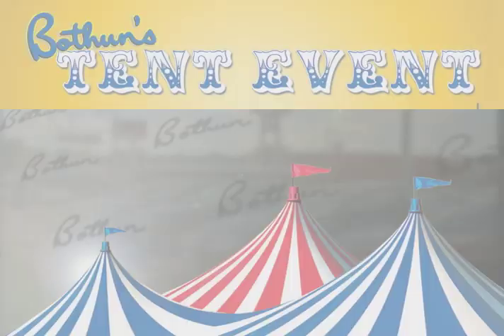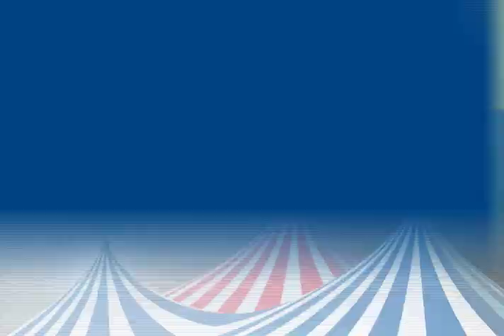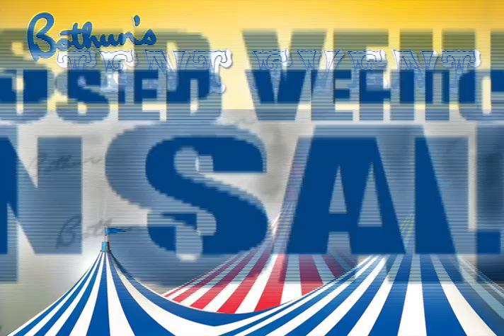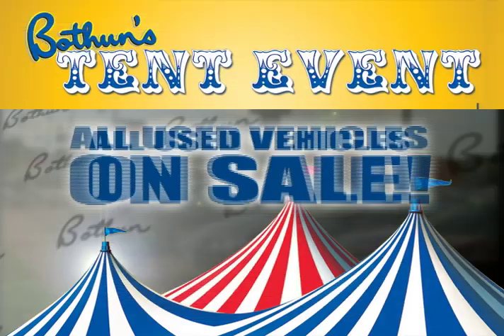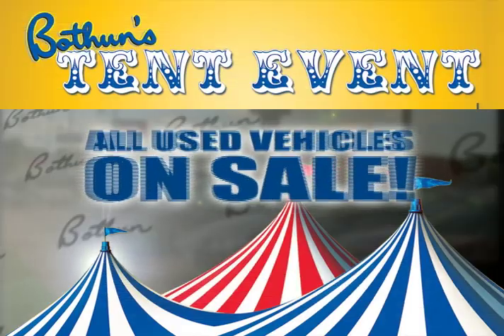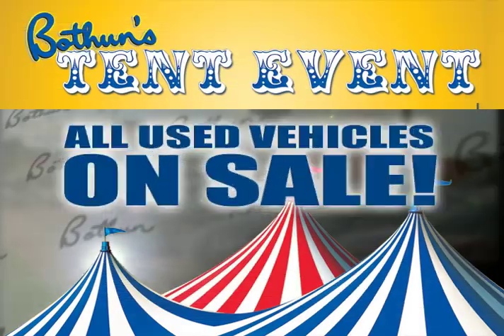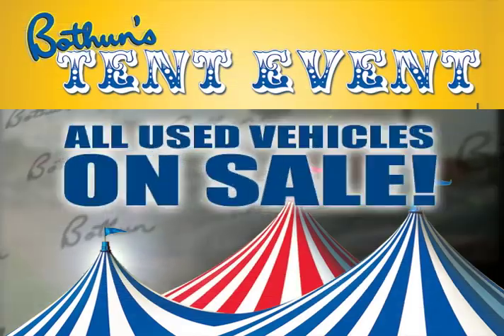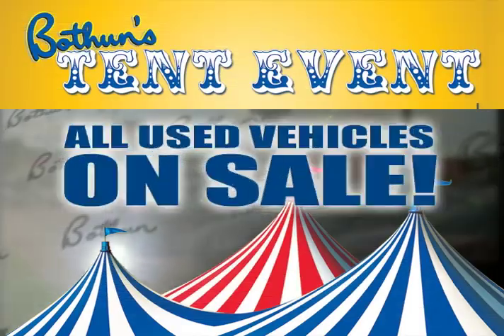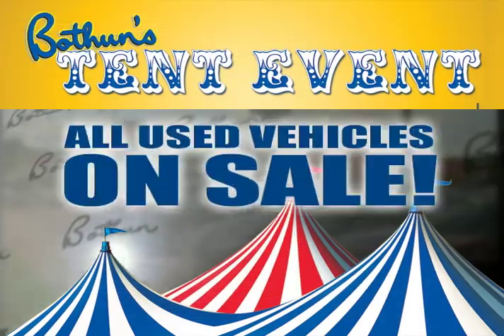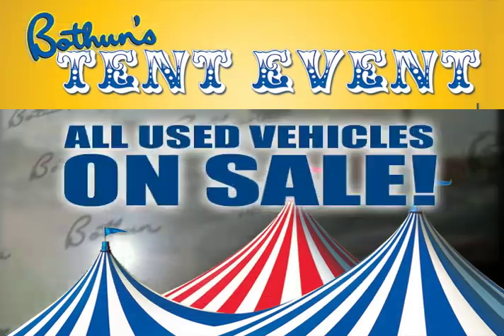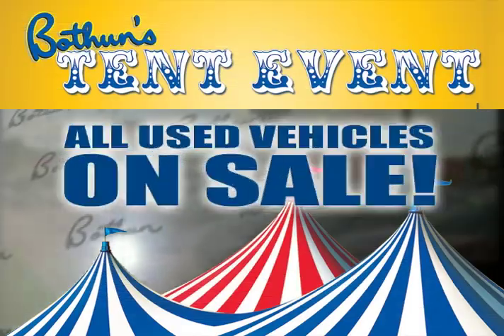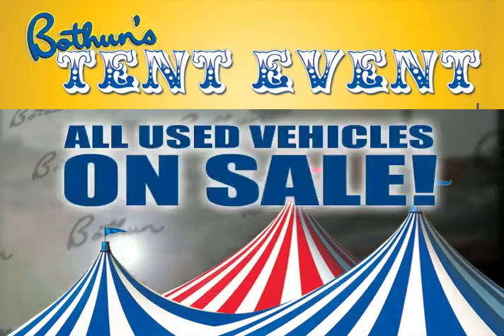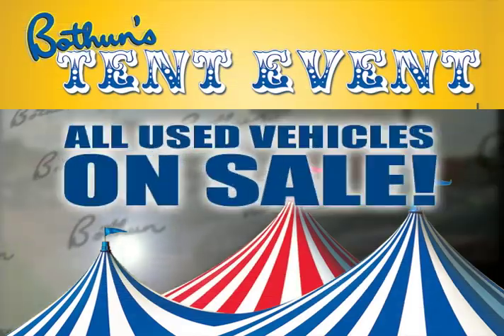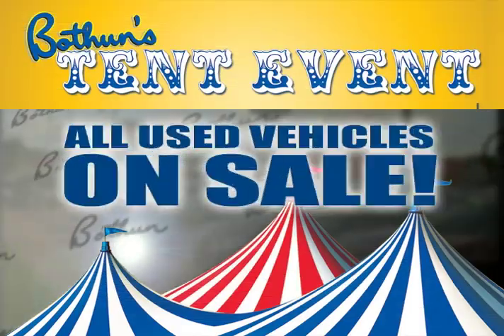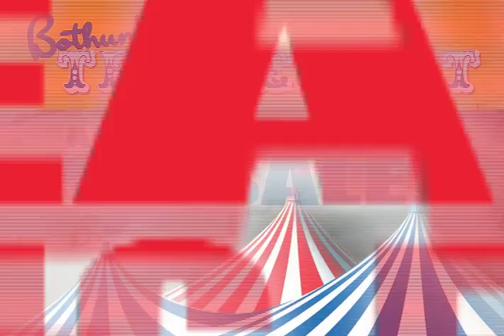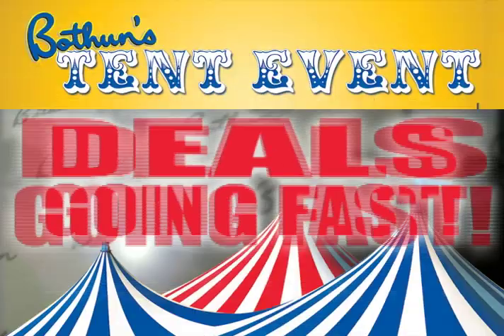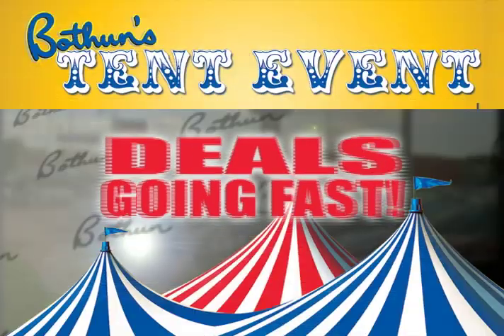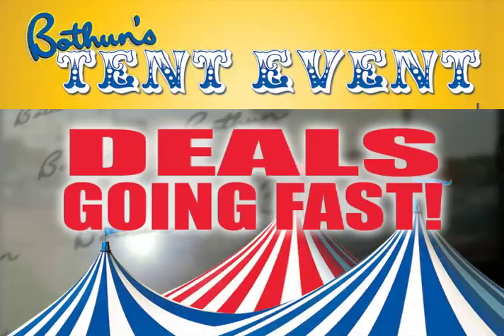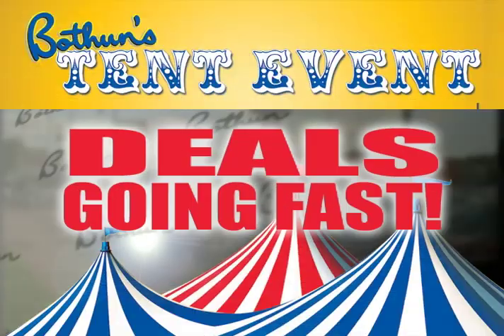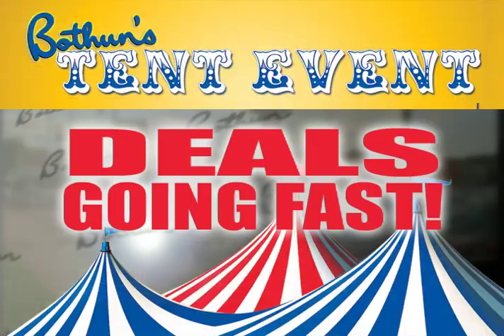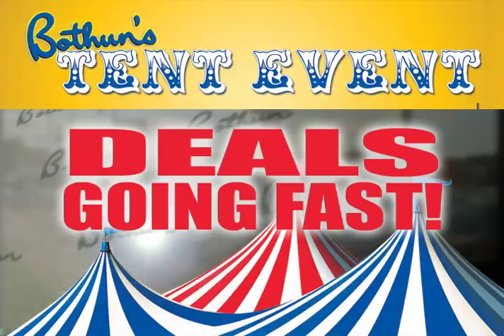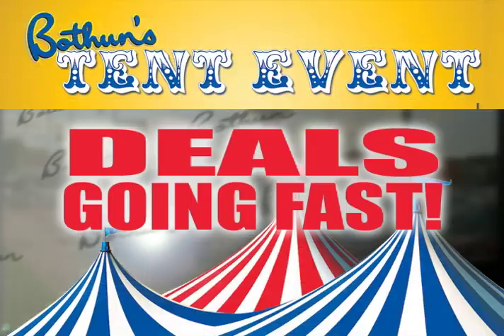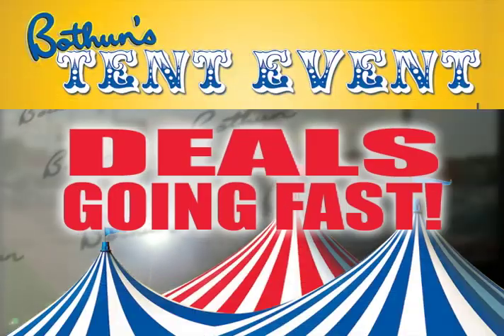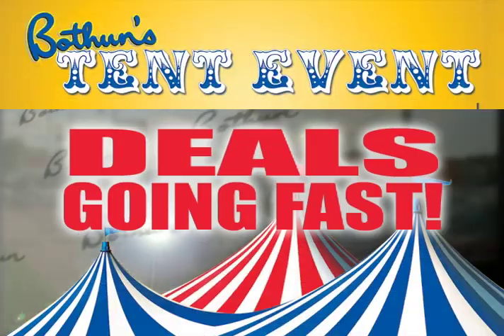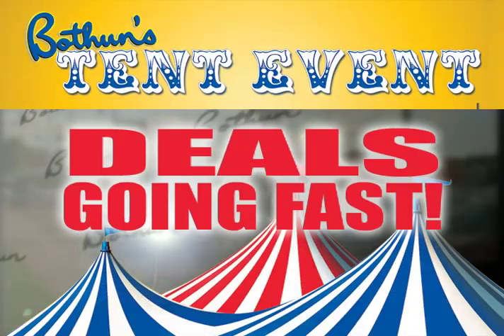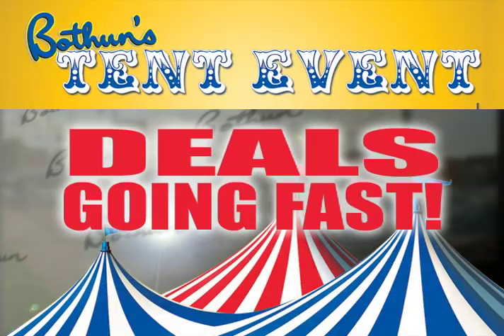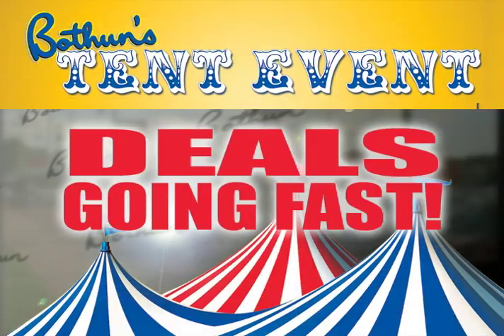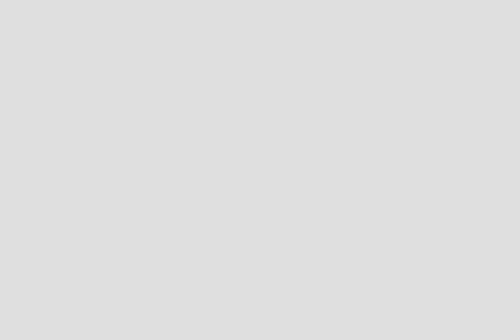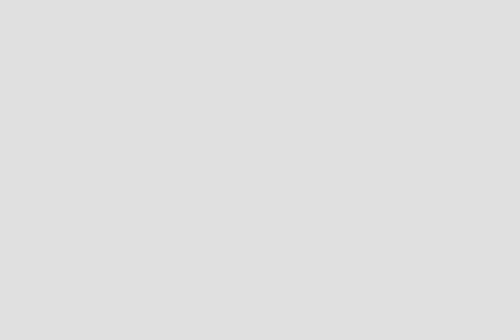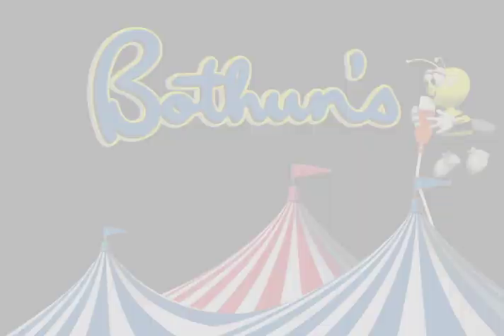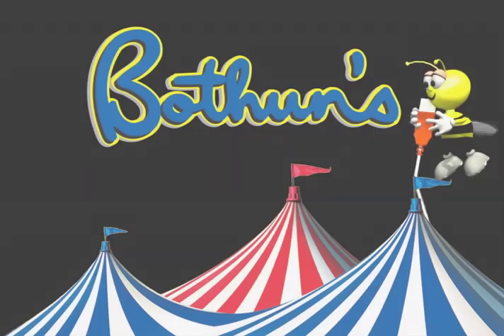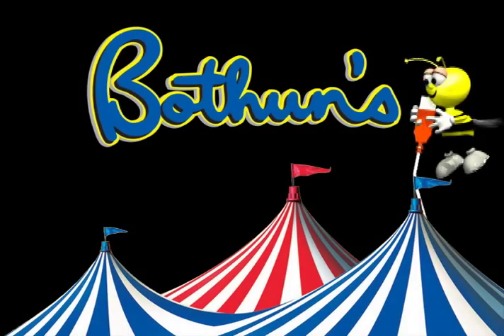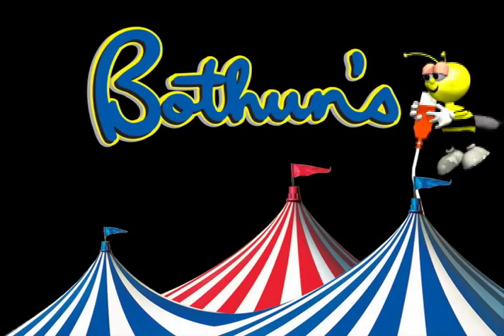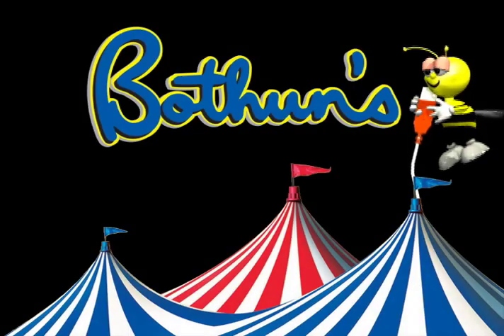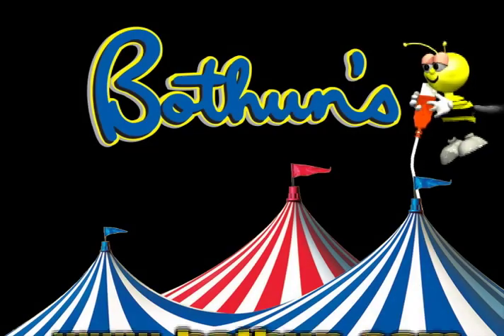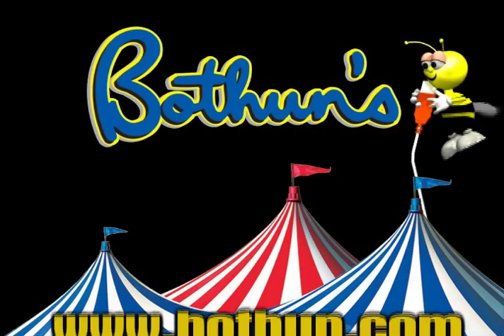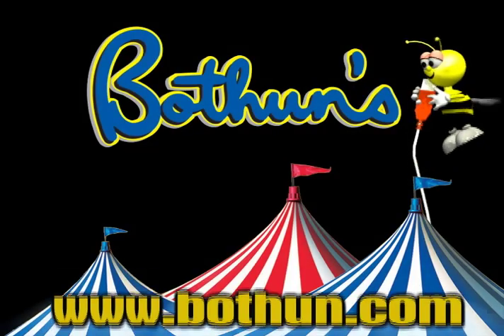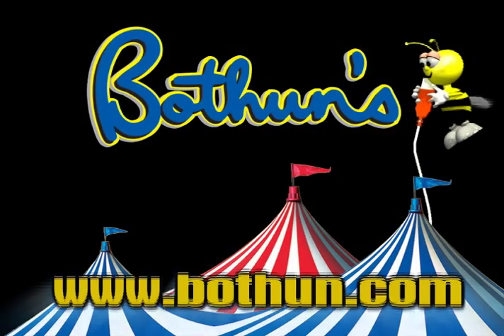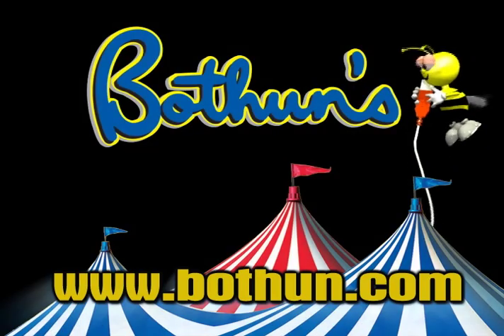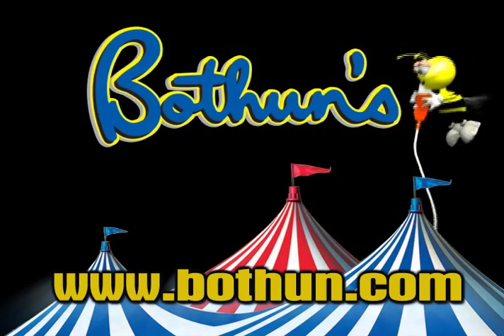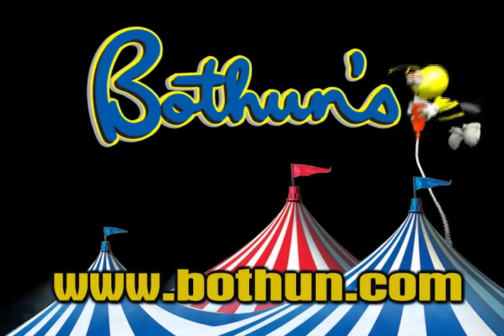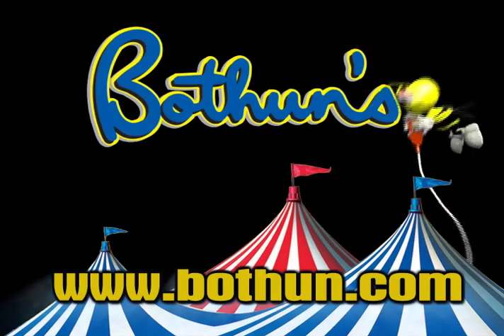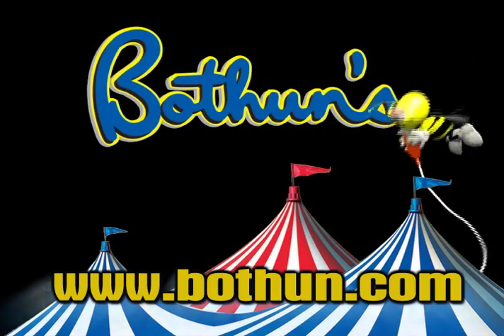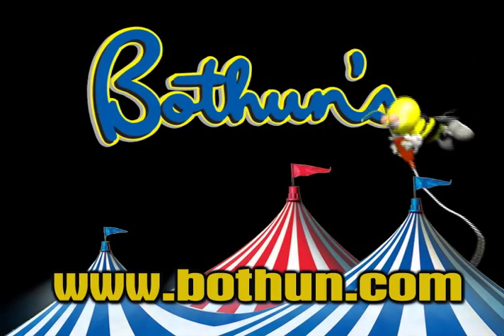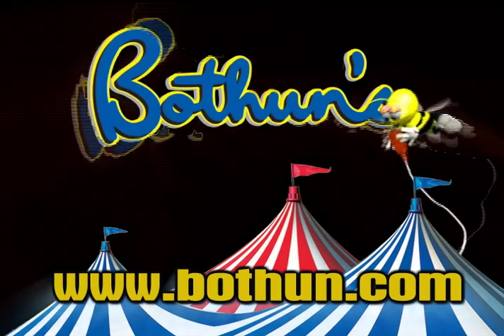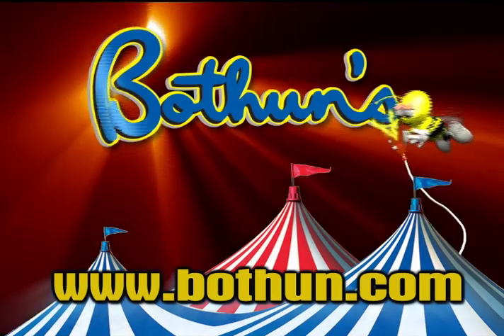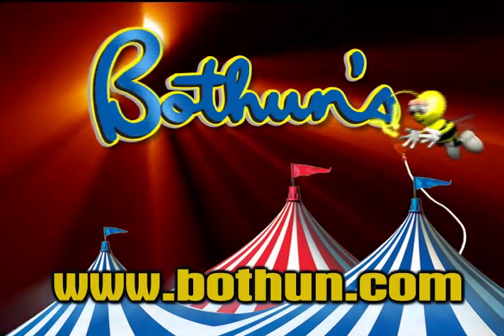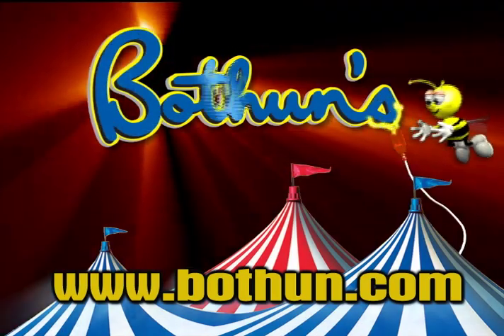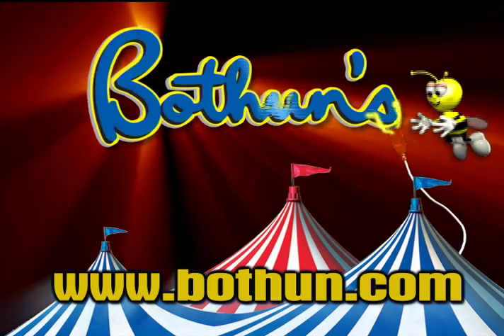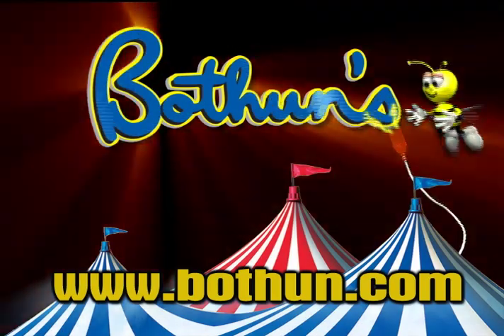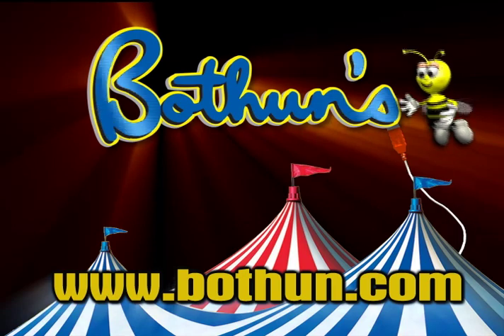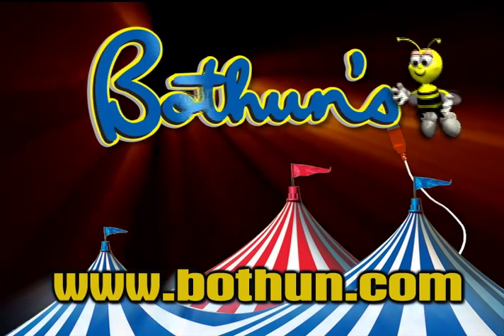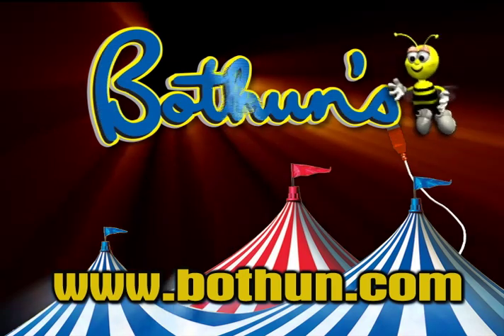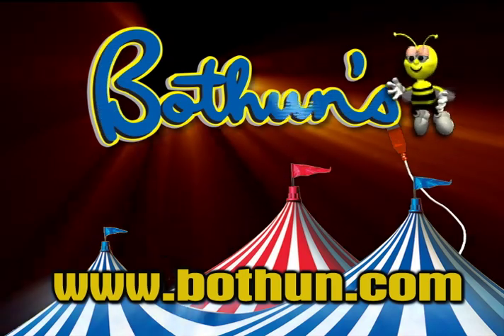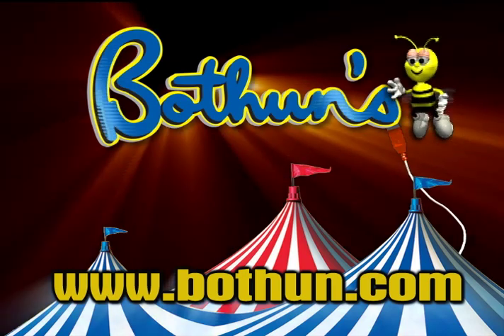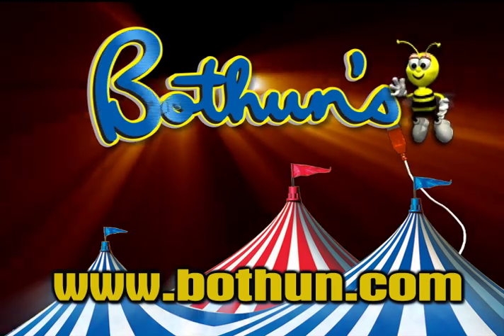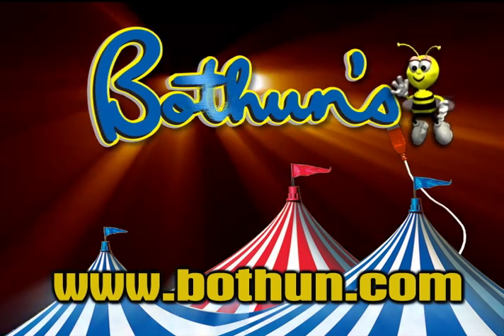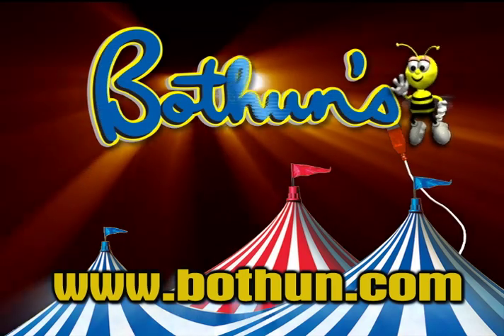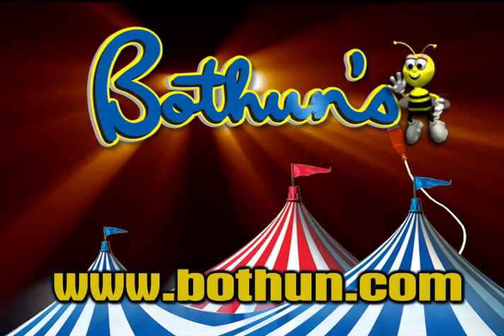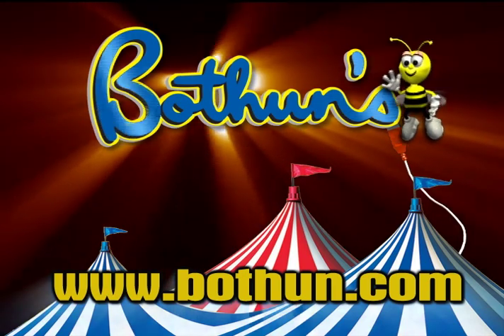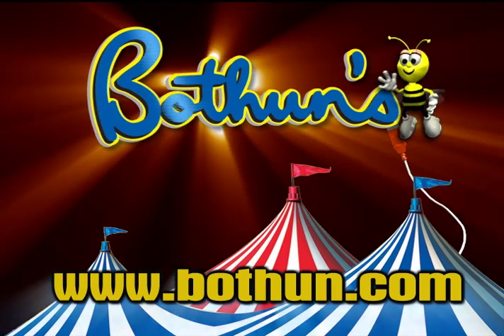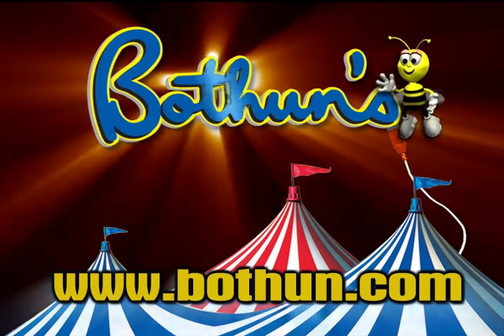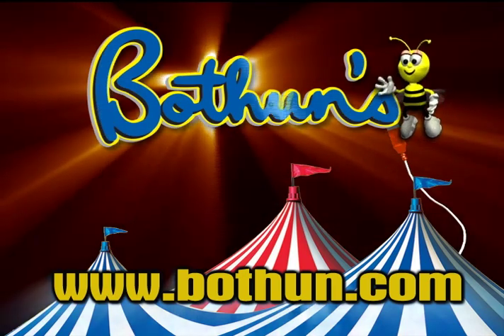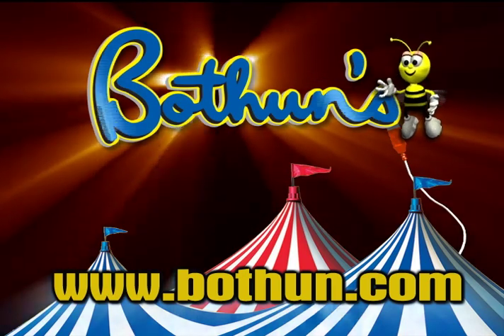Hurry into Bothan's Tent Event. The deals are going fast with all vehicles on sale and clearly marked. Be a Bothan buyer.